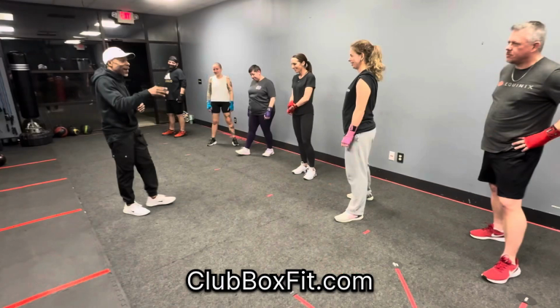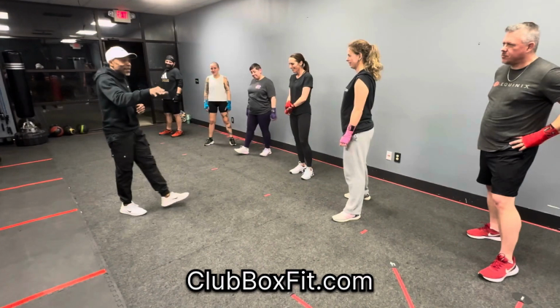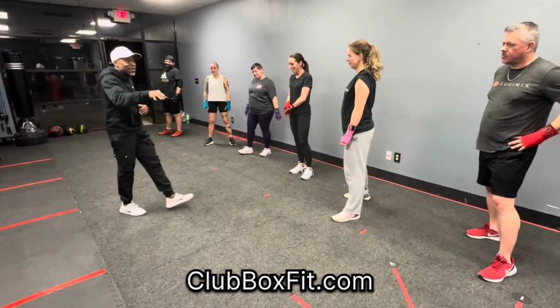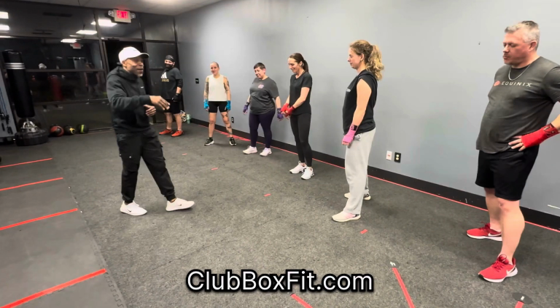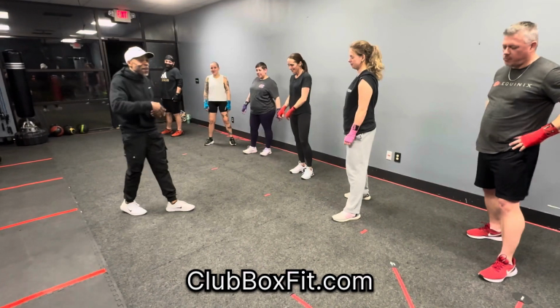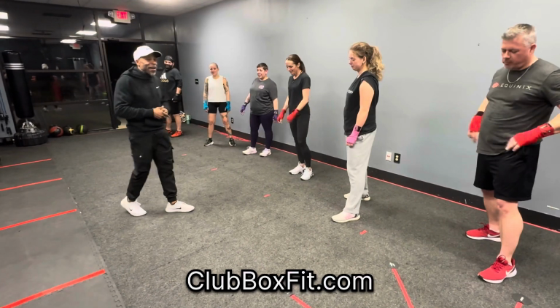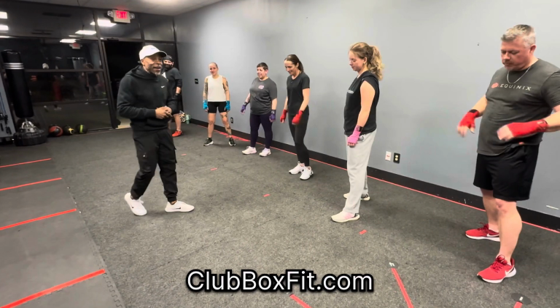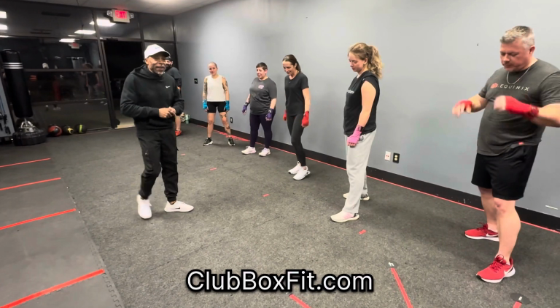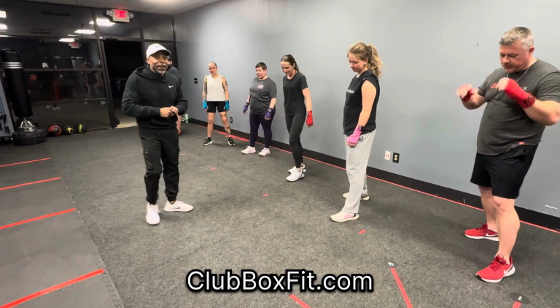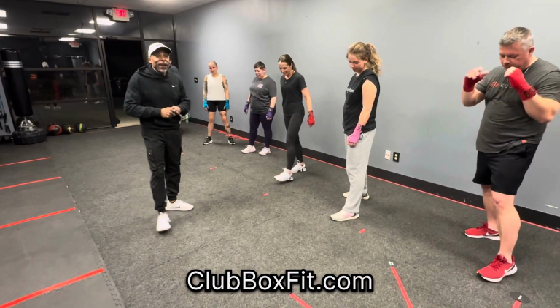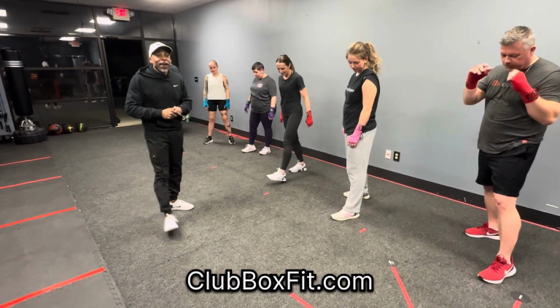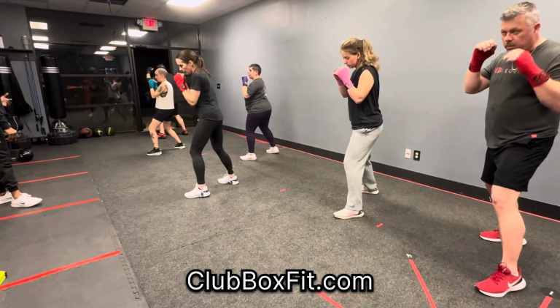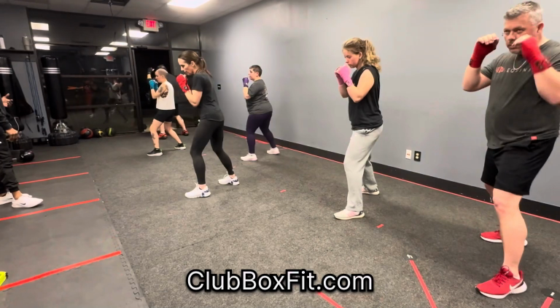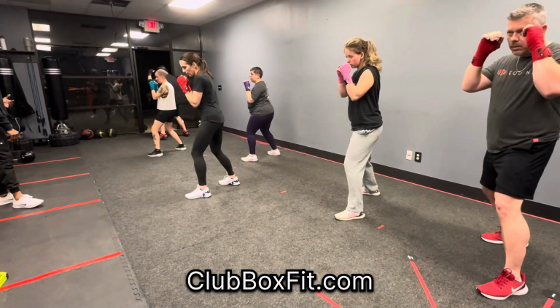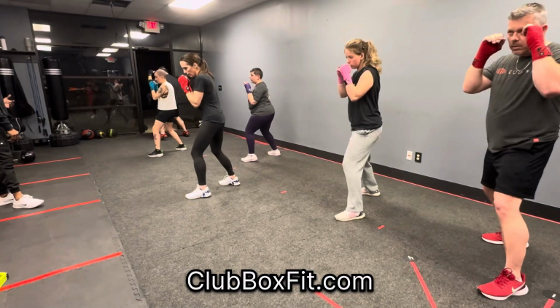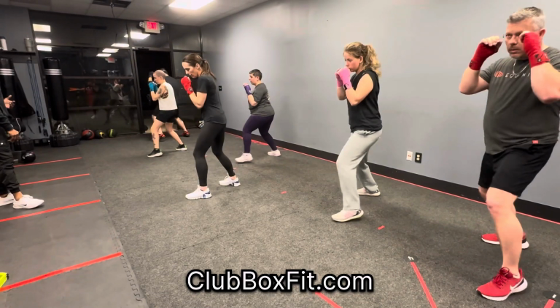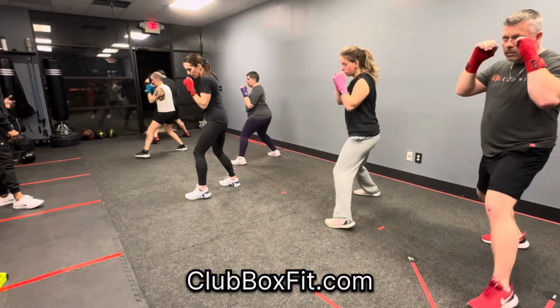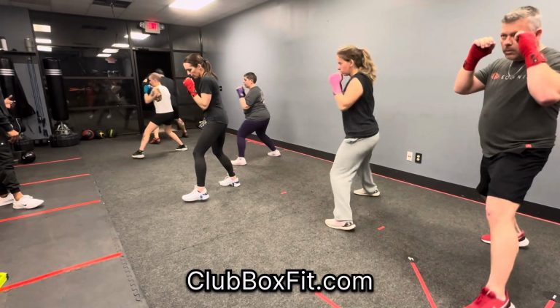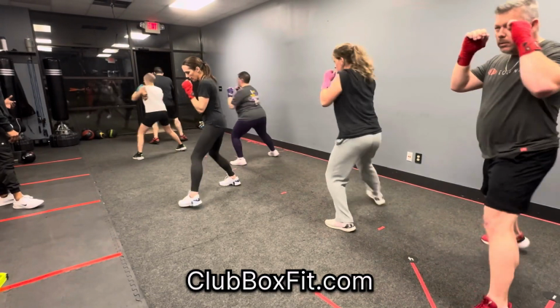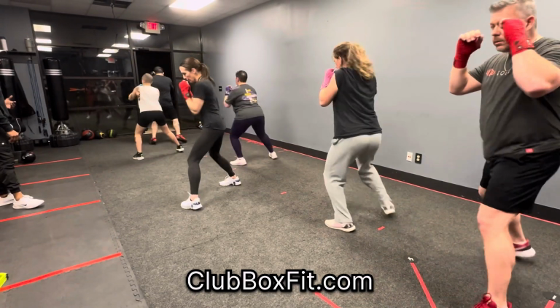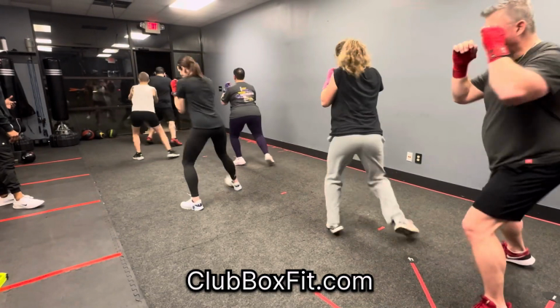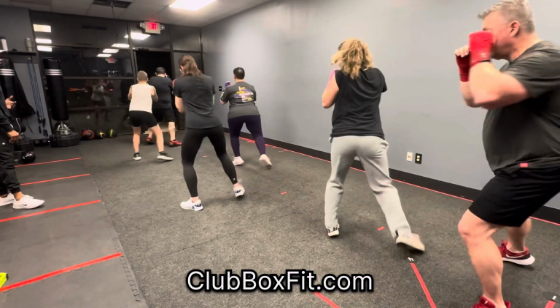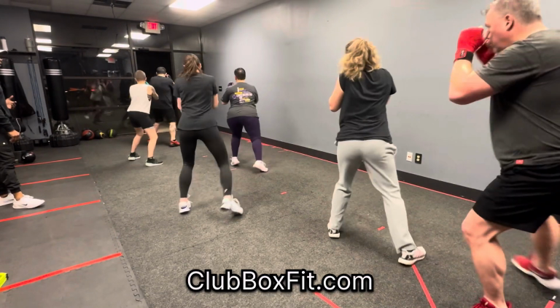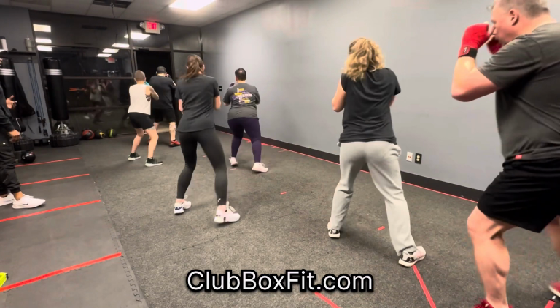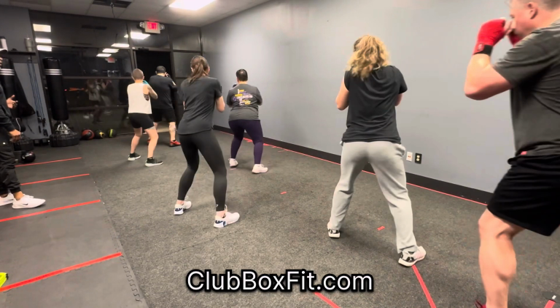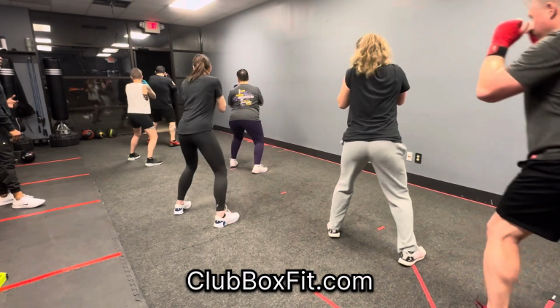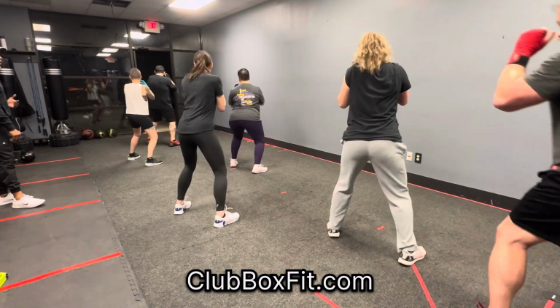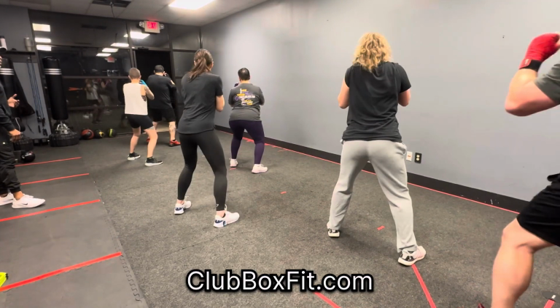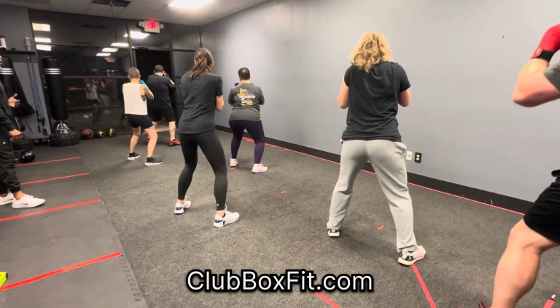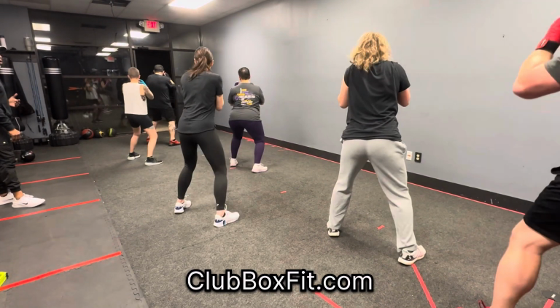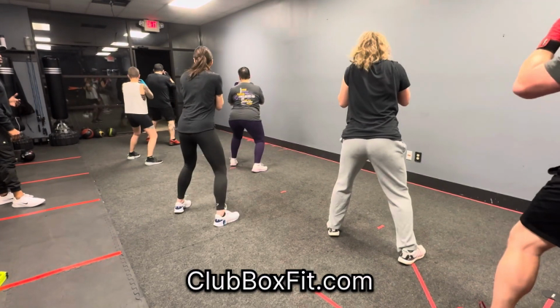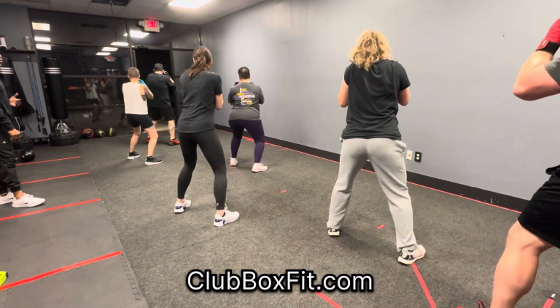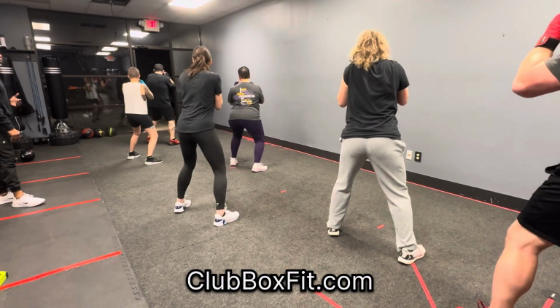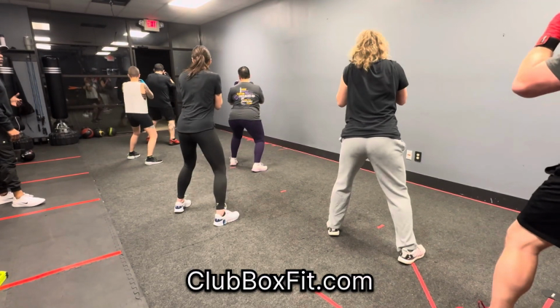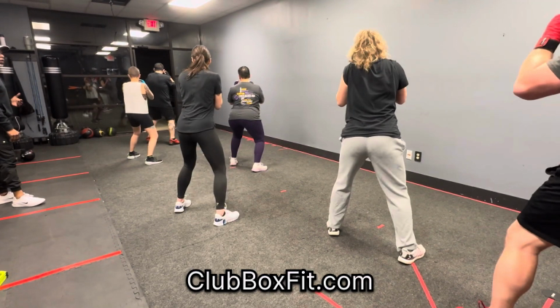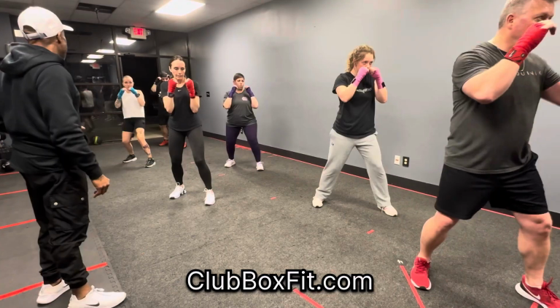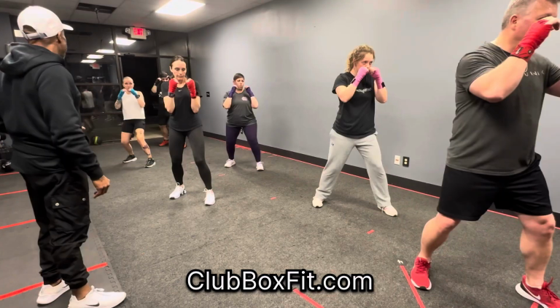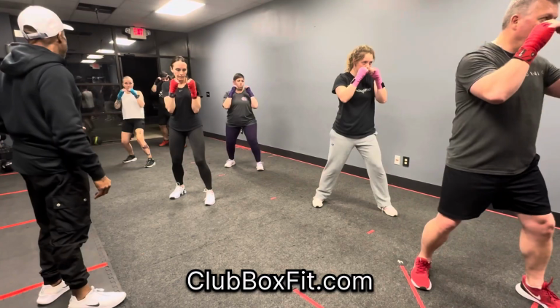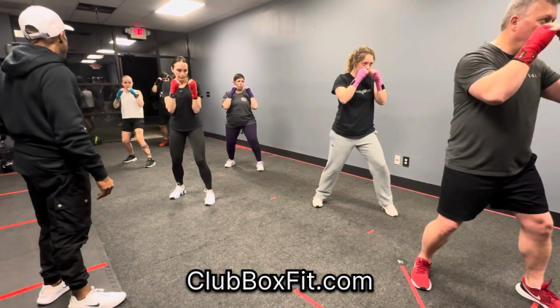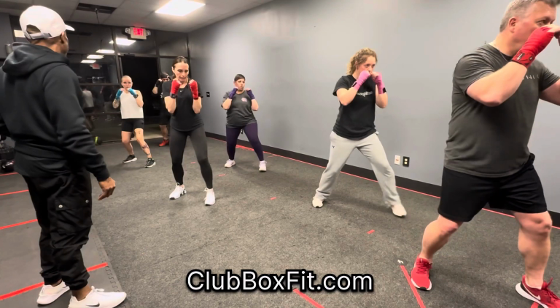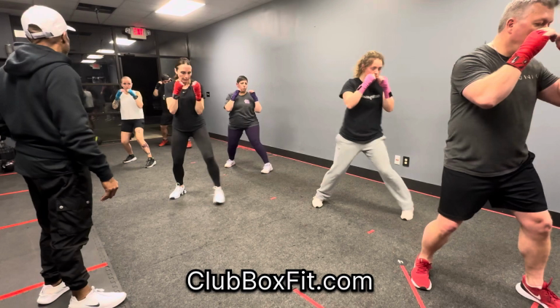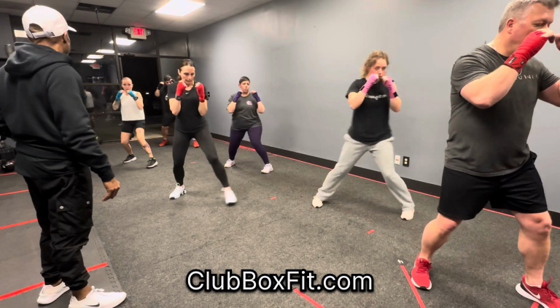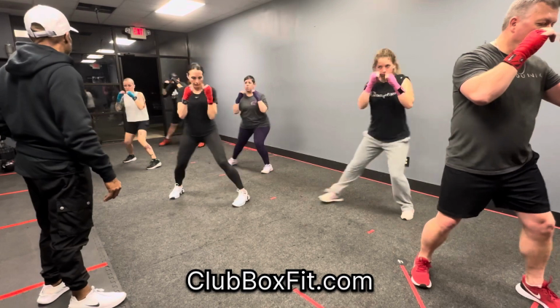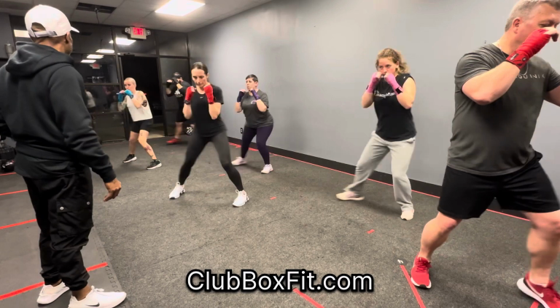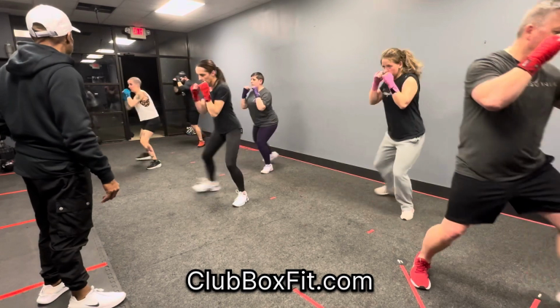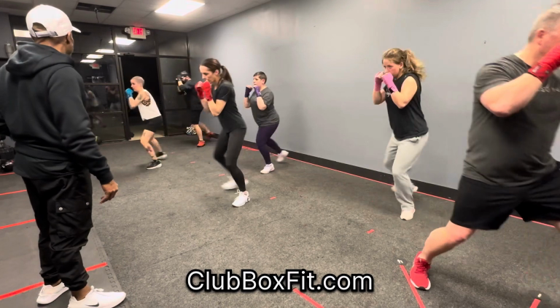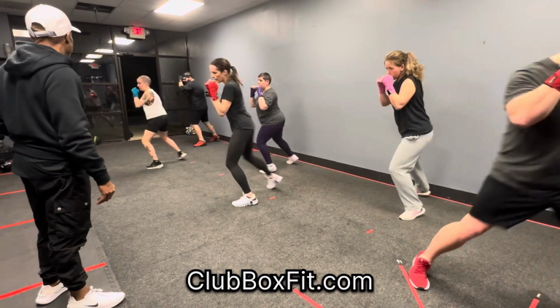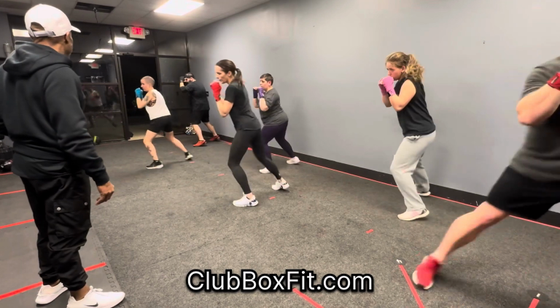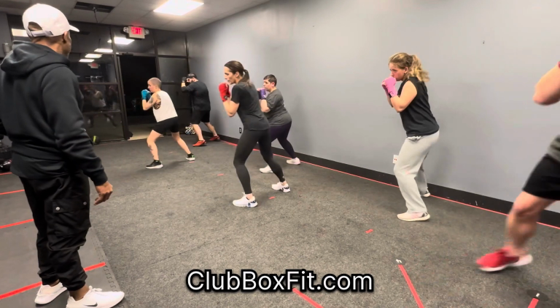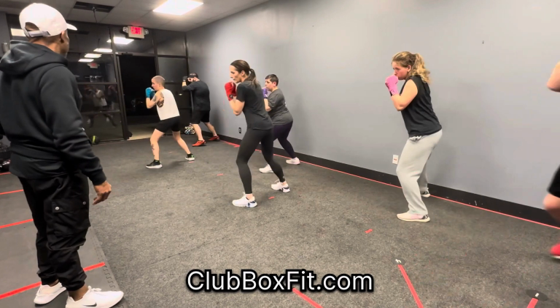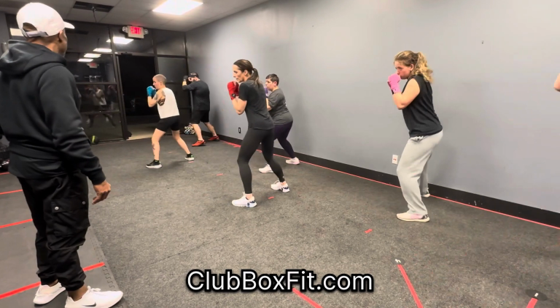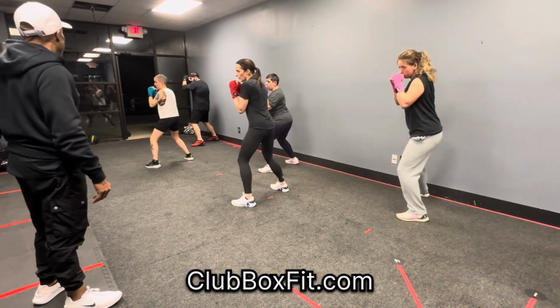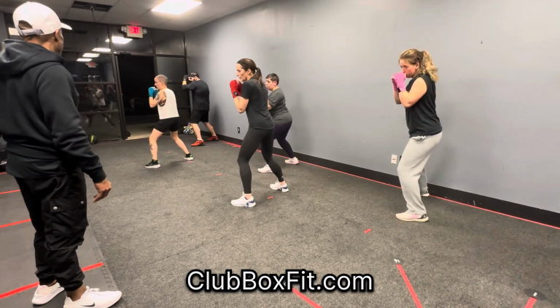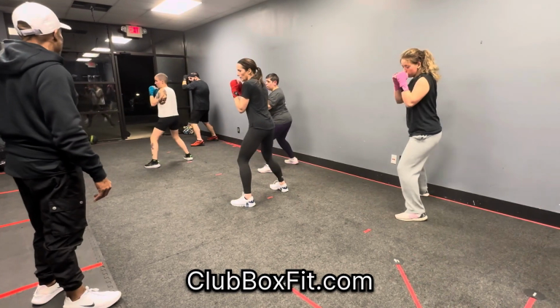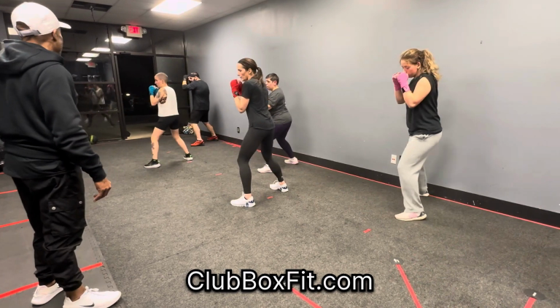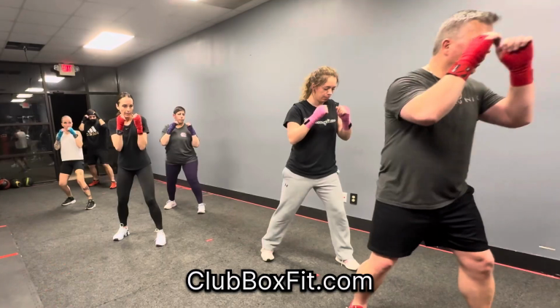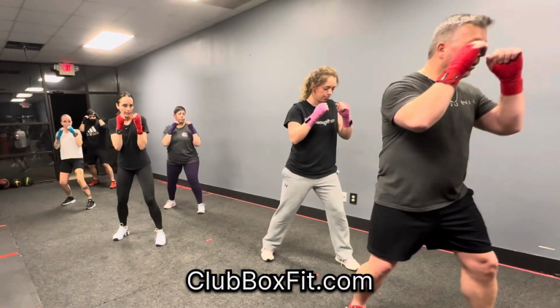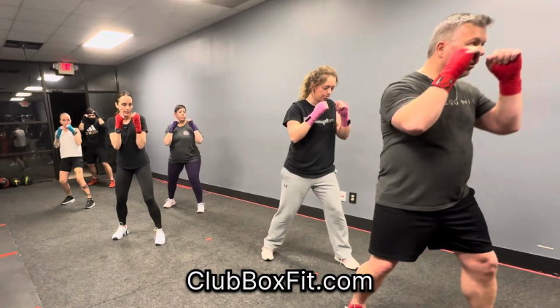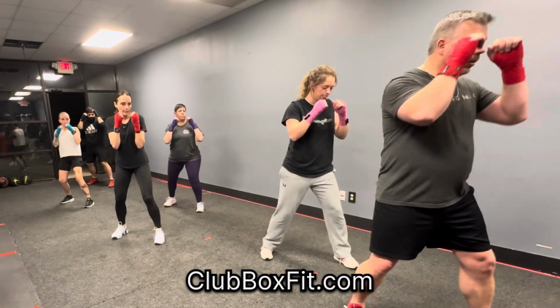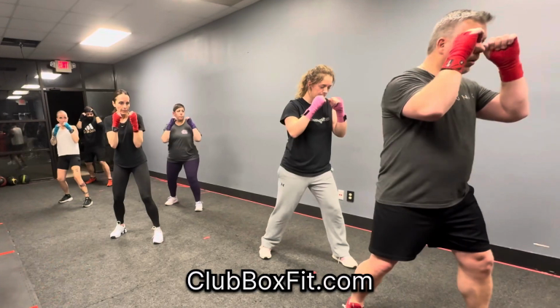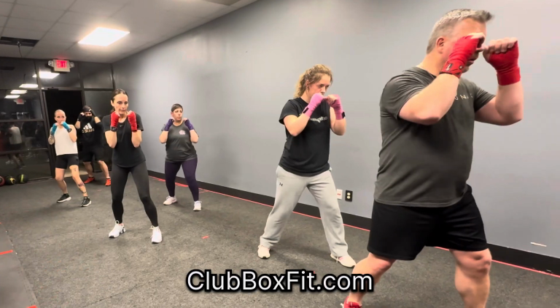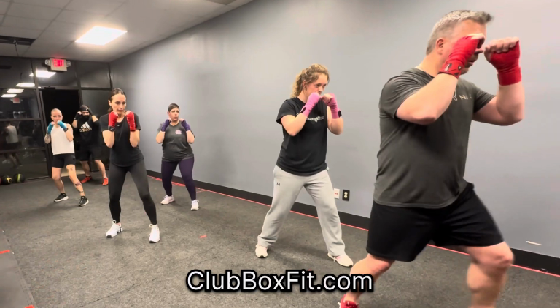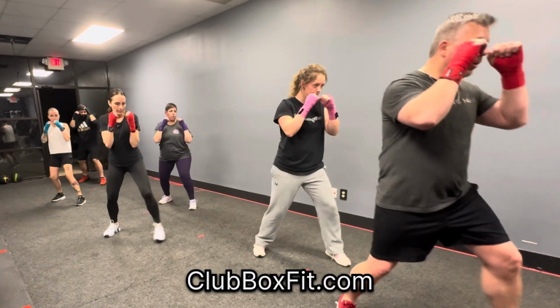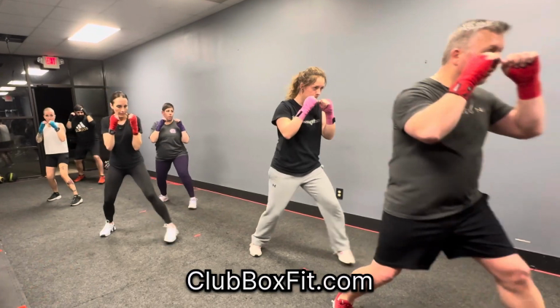All right, let's go back in. Step, pivot. Boom. Step, pivot. Step, pivot.